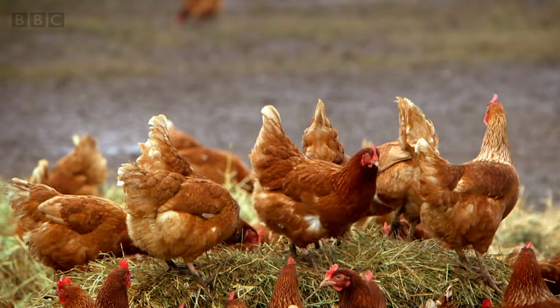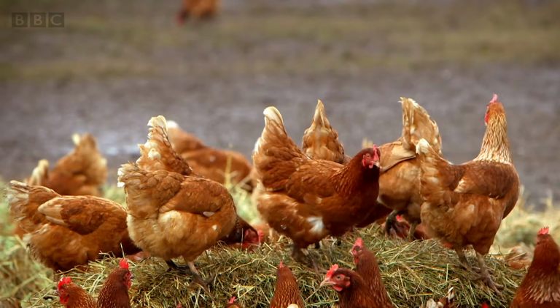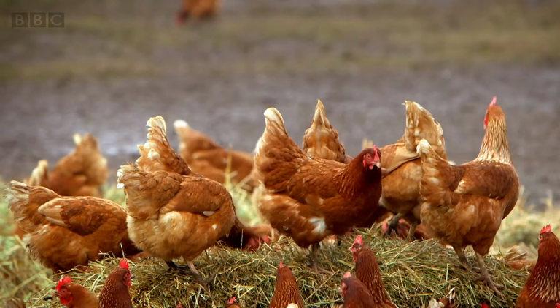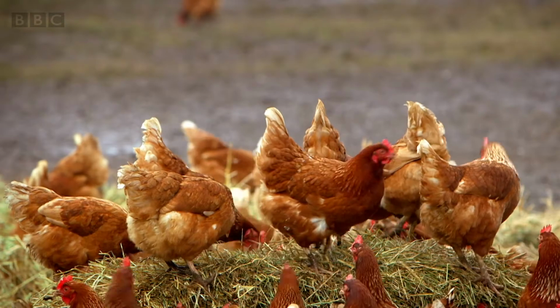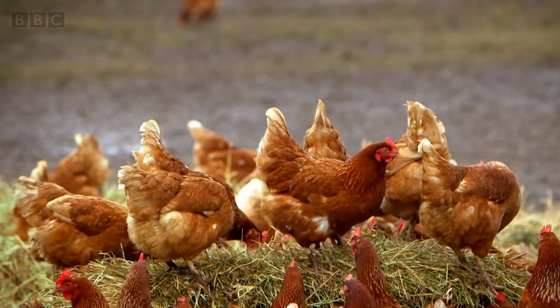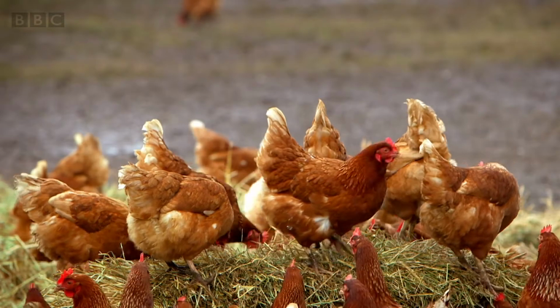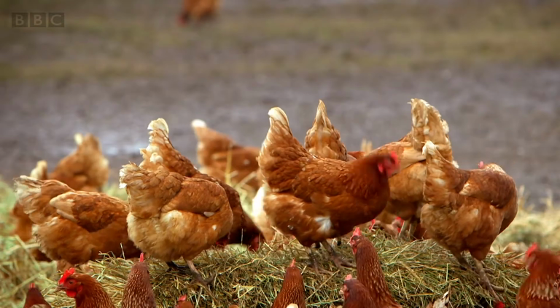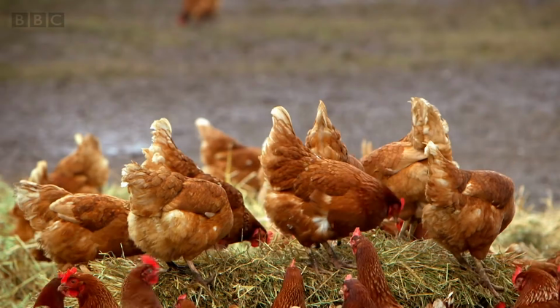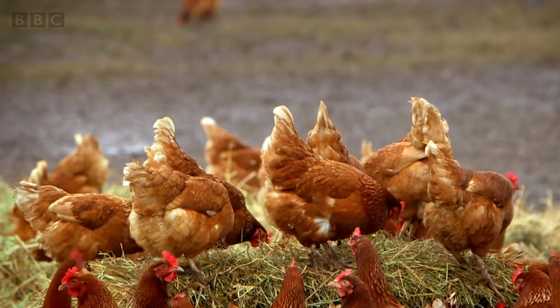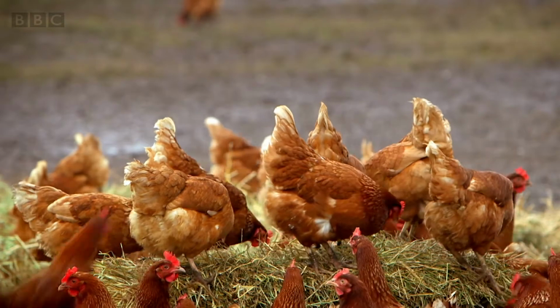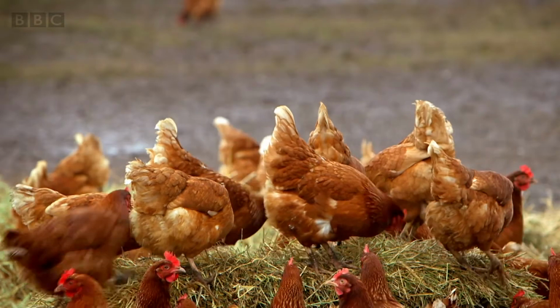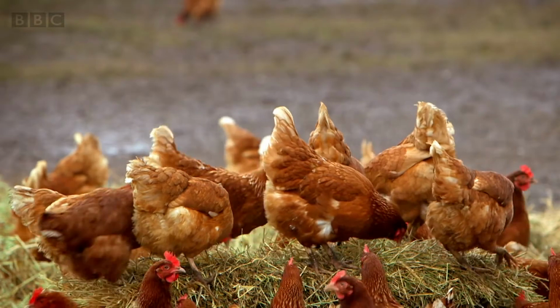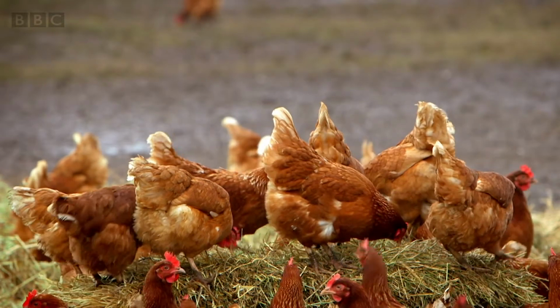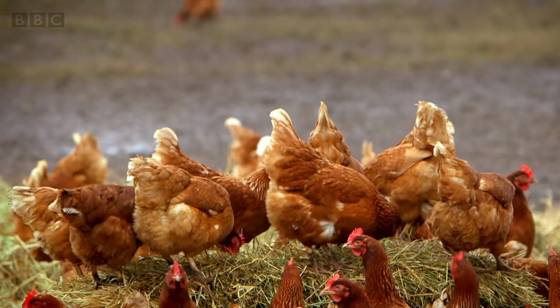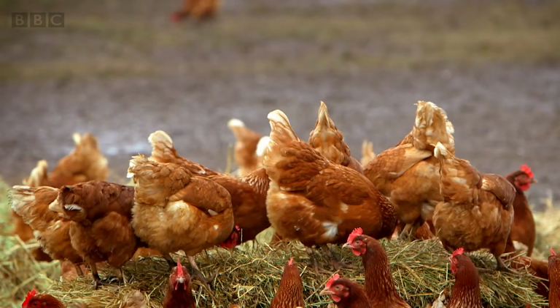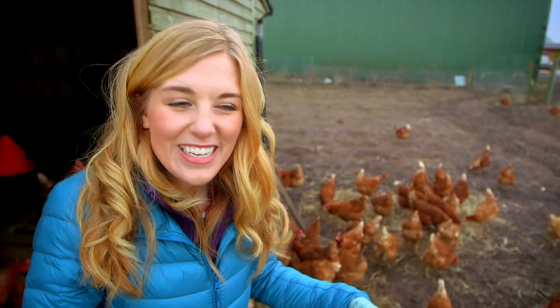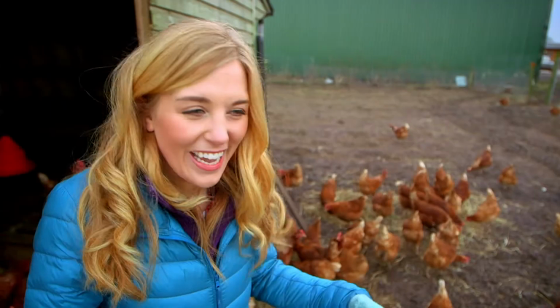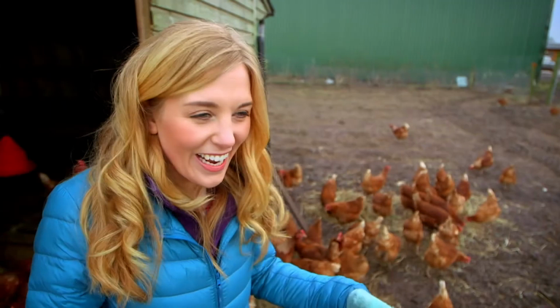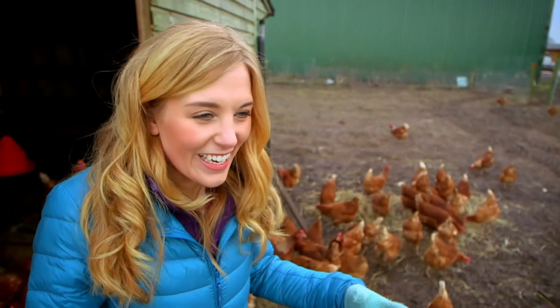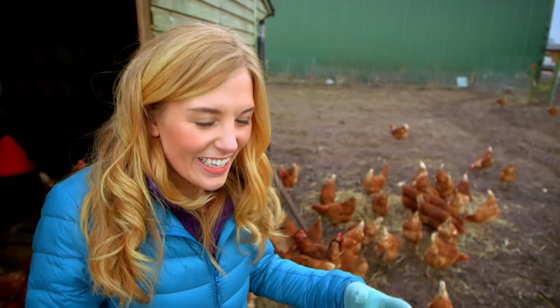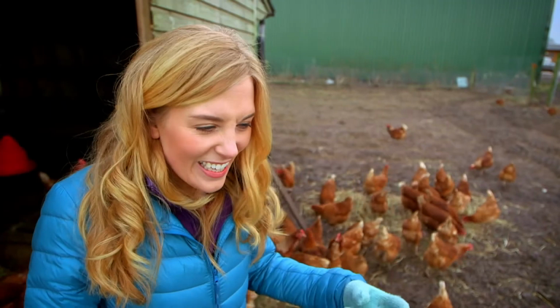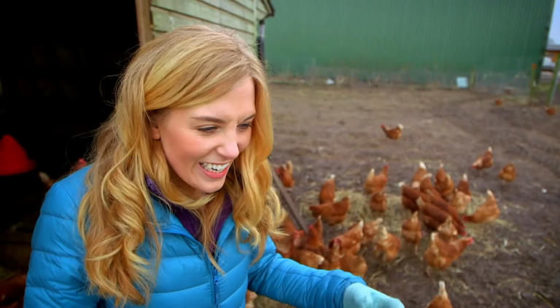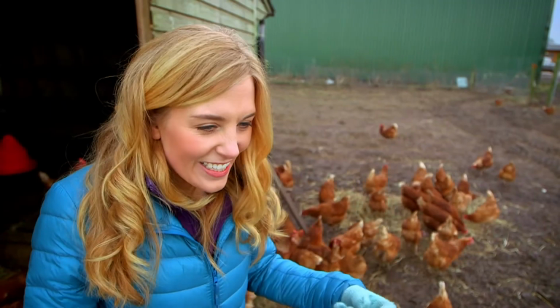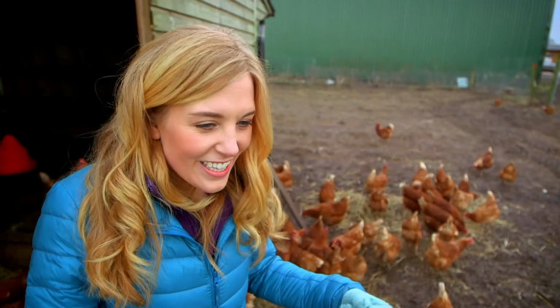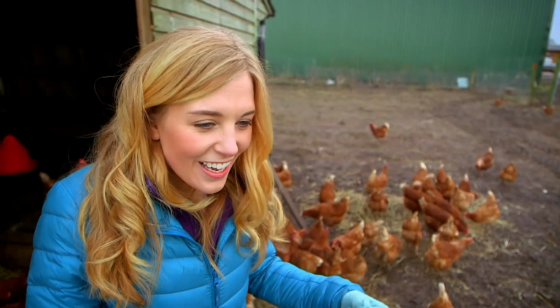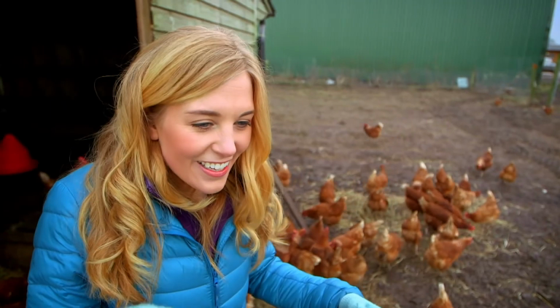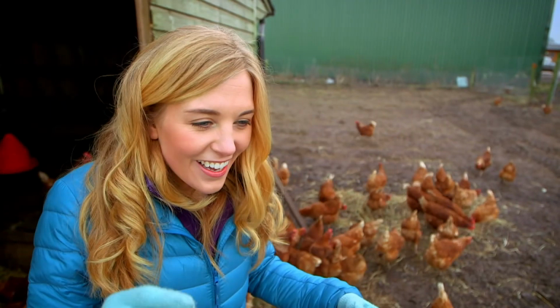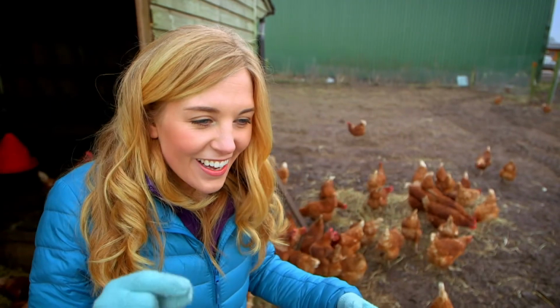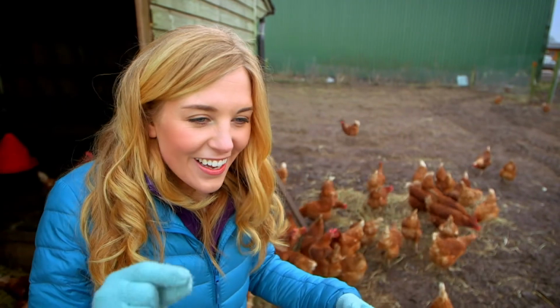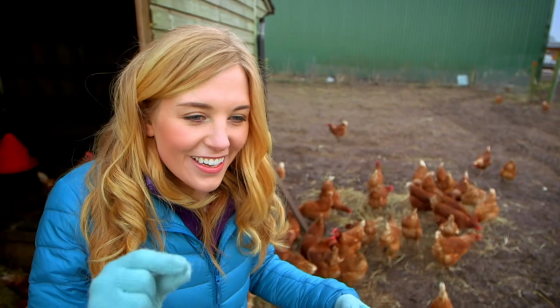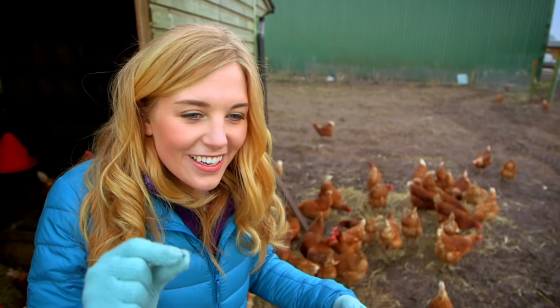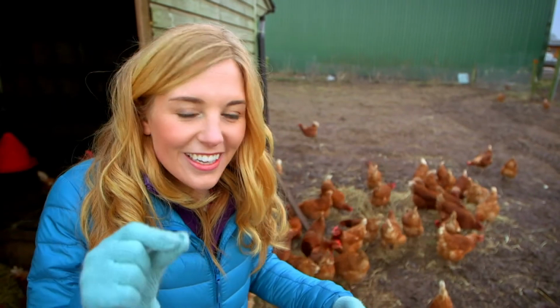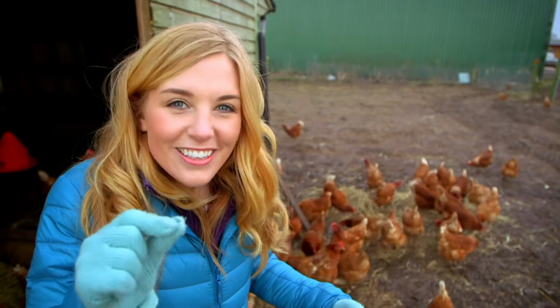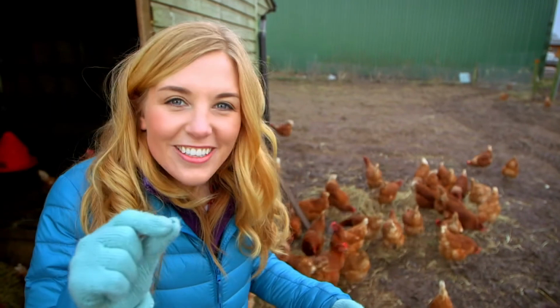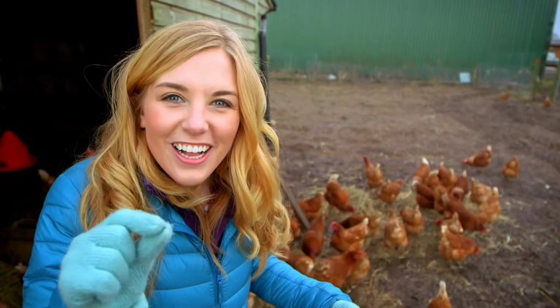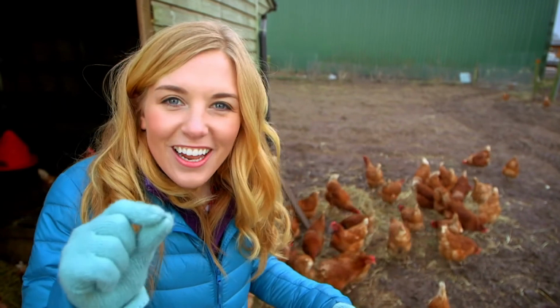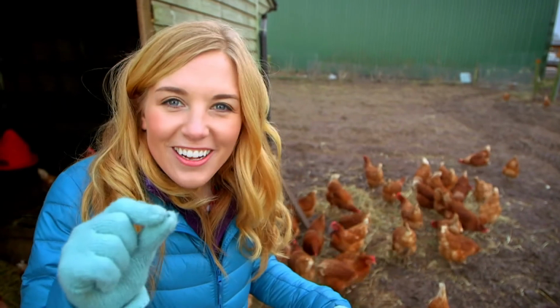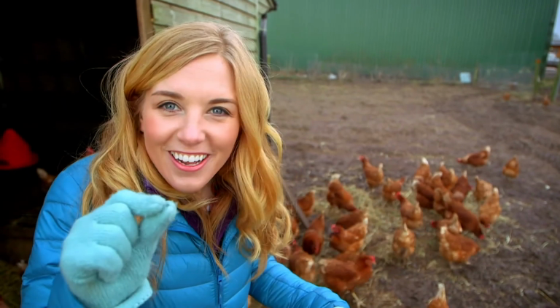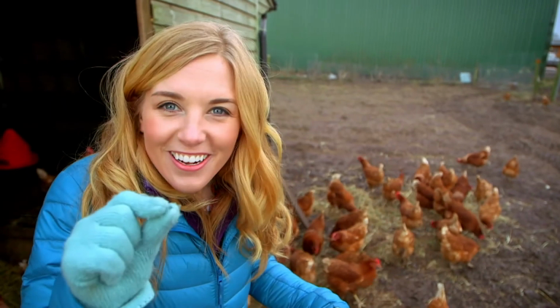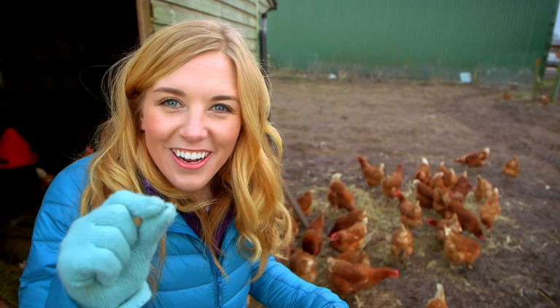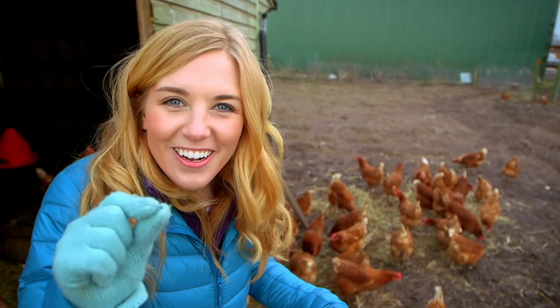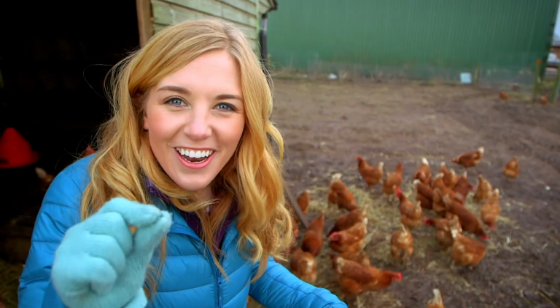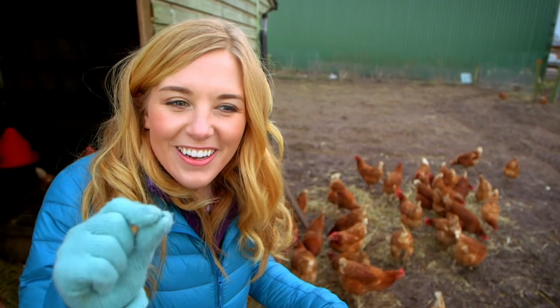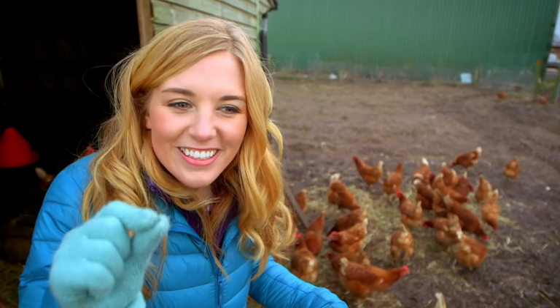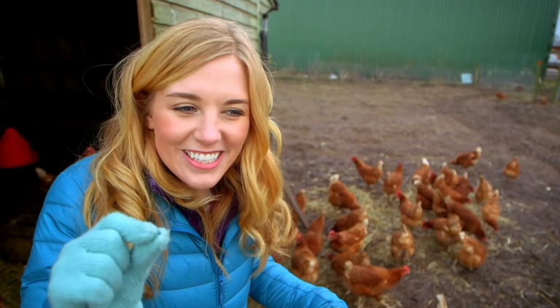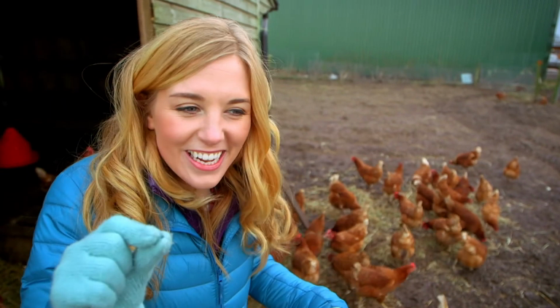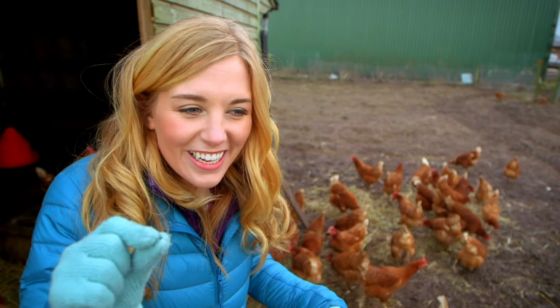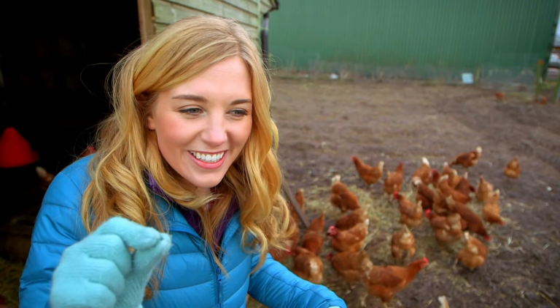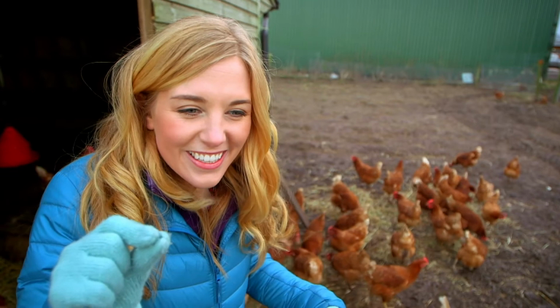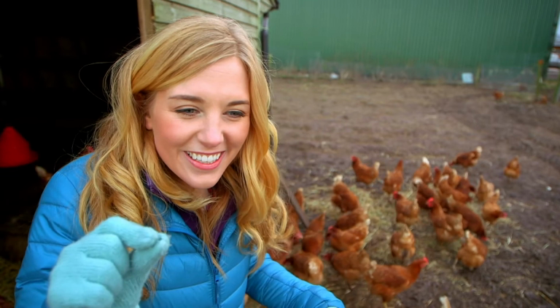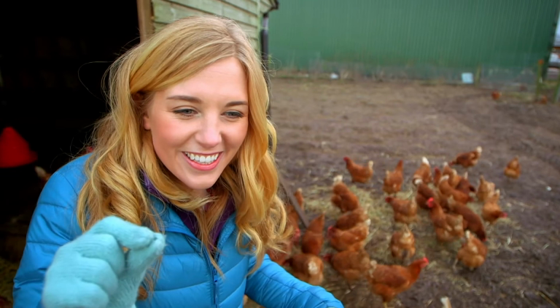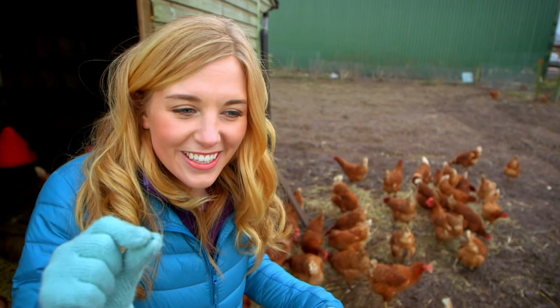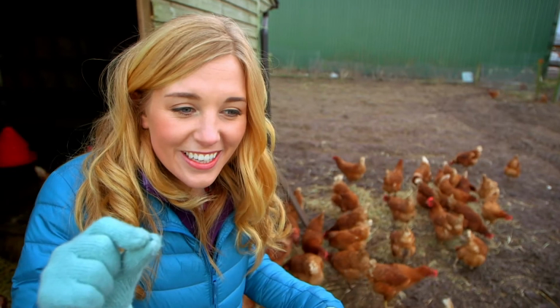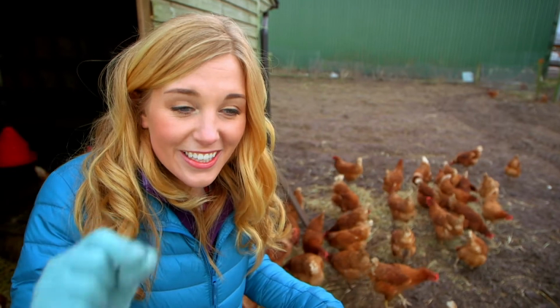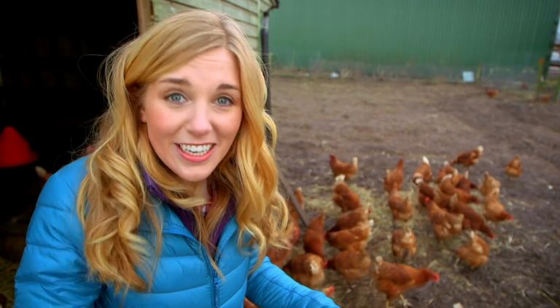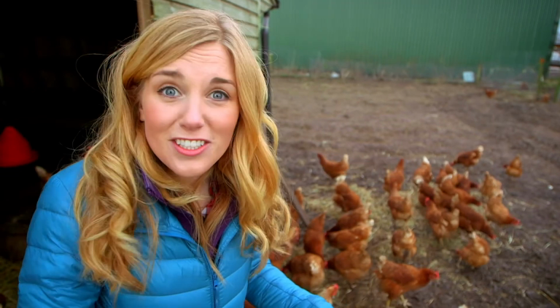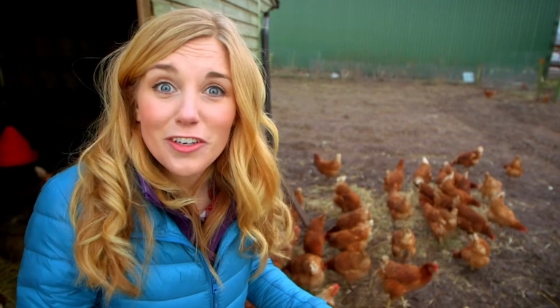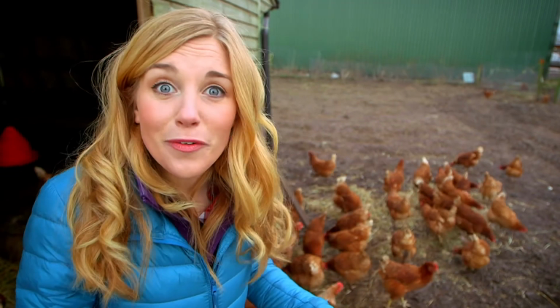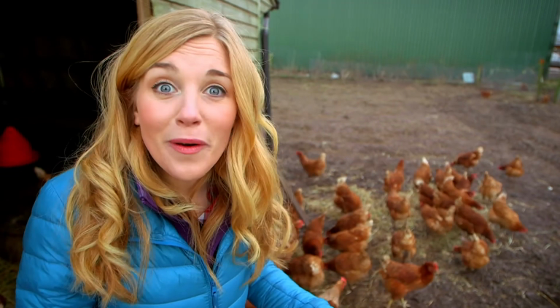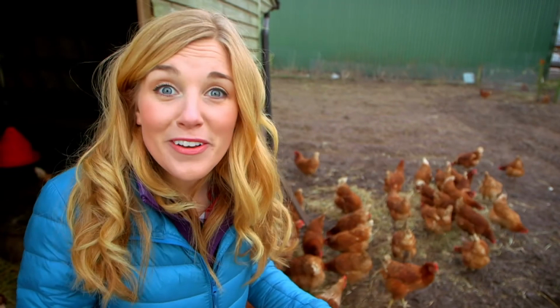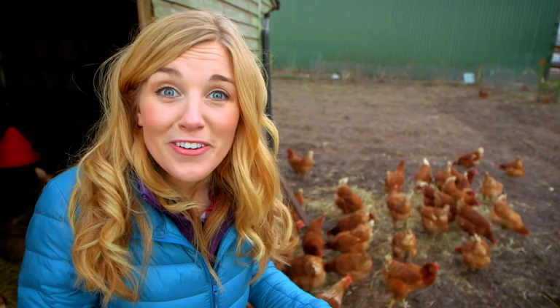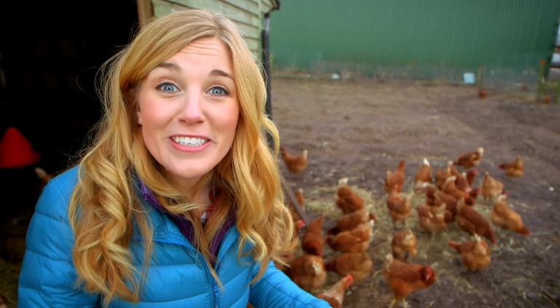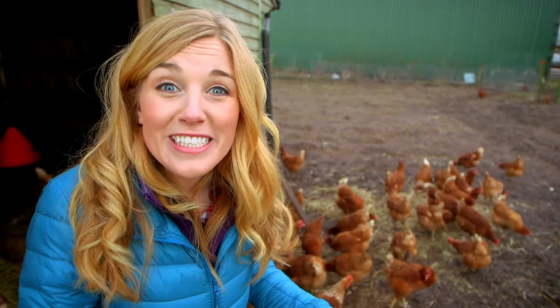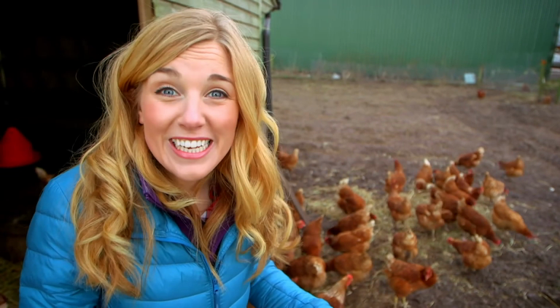Listen to the sound they're making. It's like a little cluck, cluck, cluck, isn't it? It's actually quite noisy.